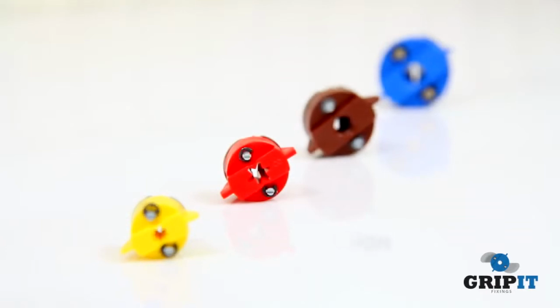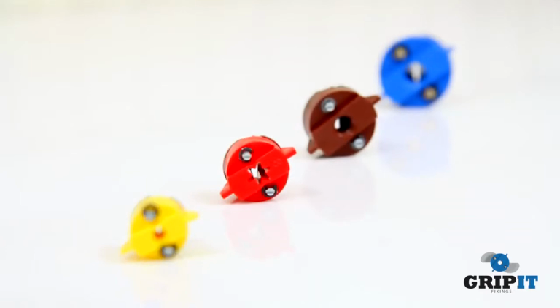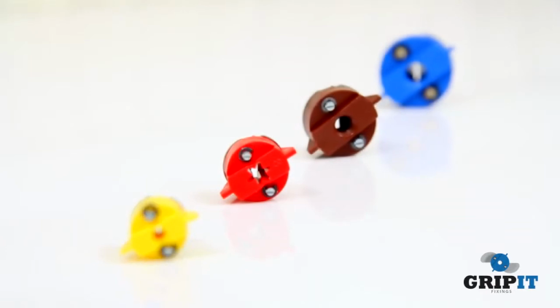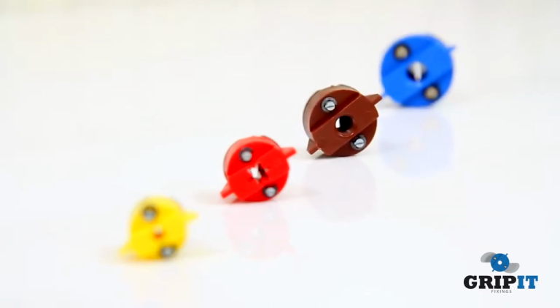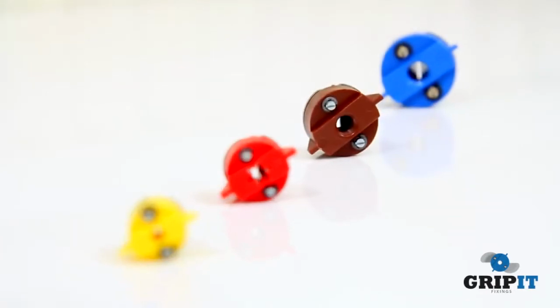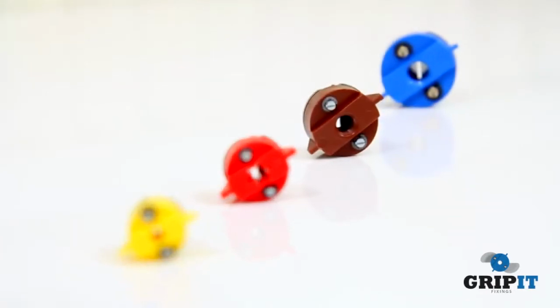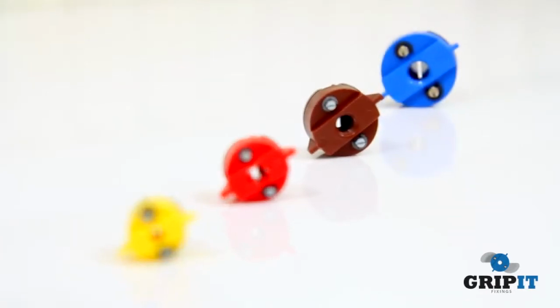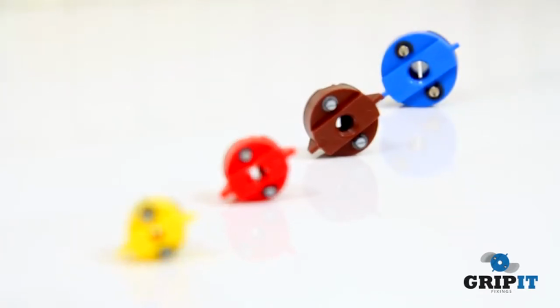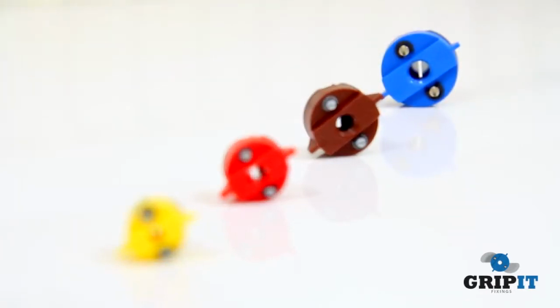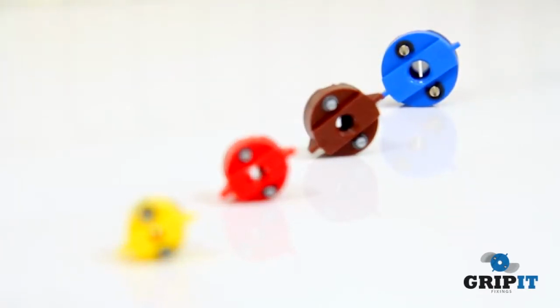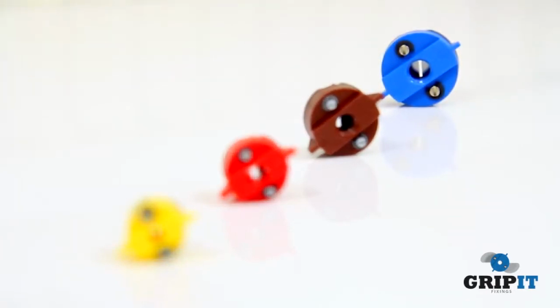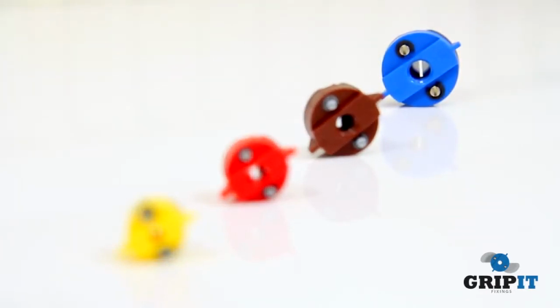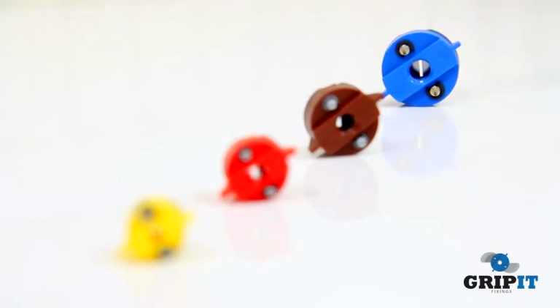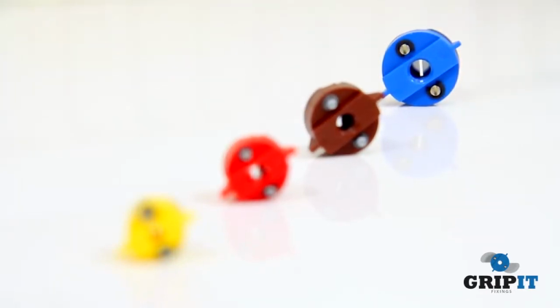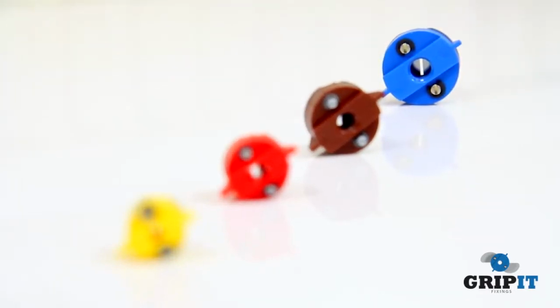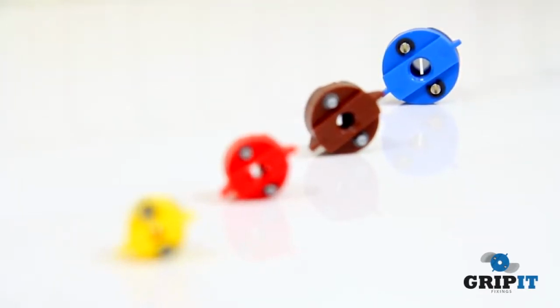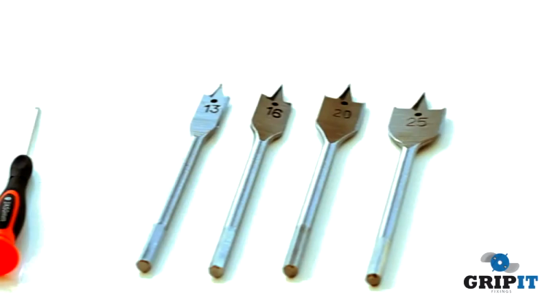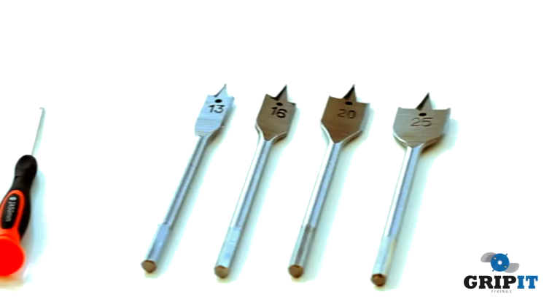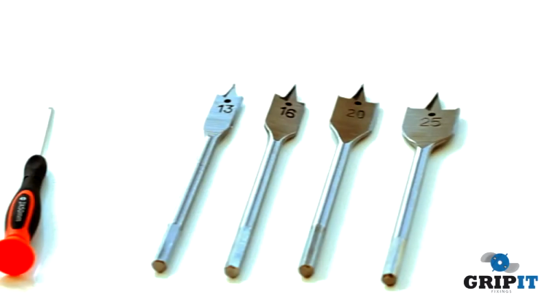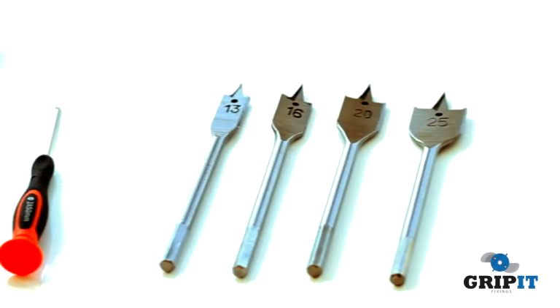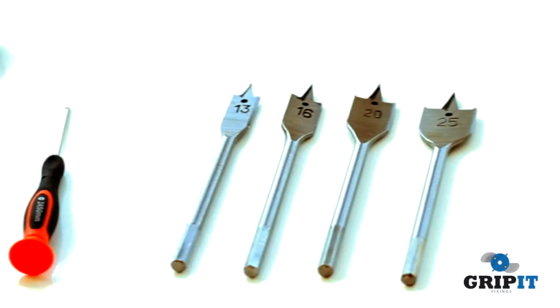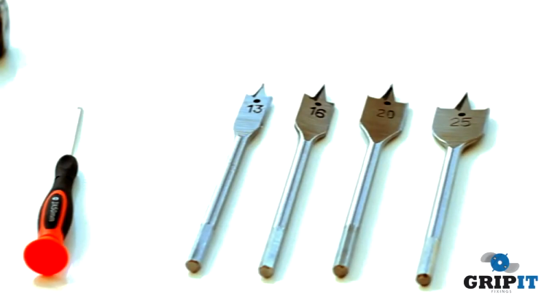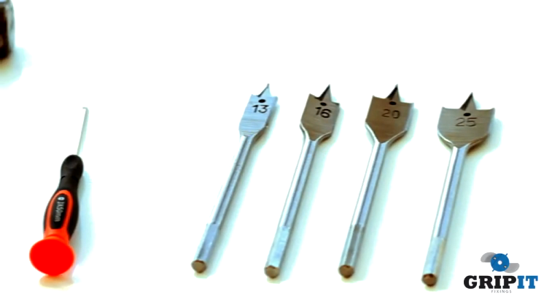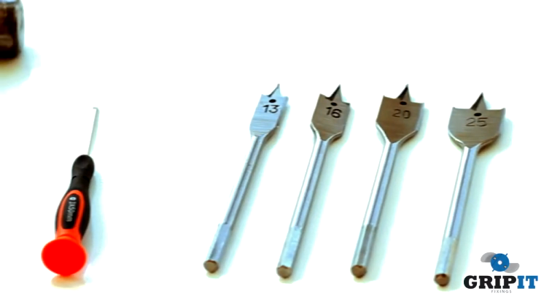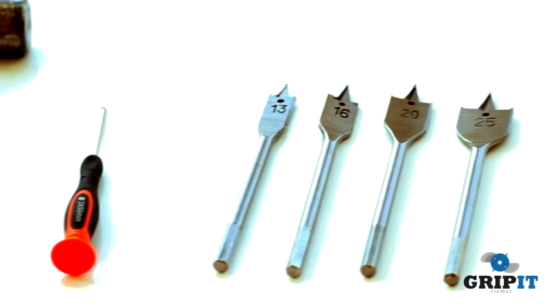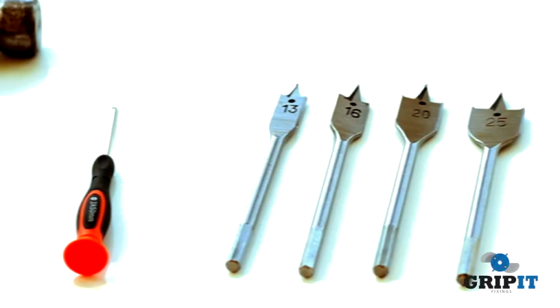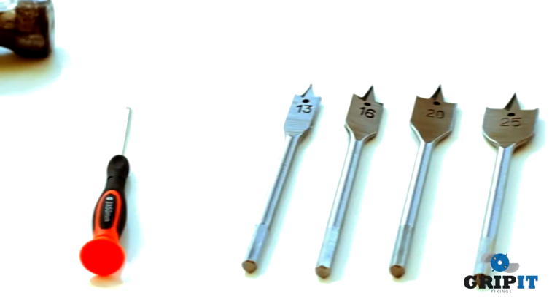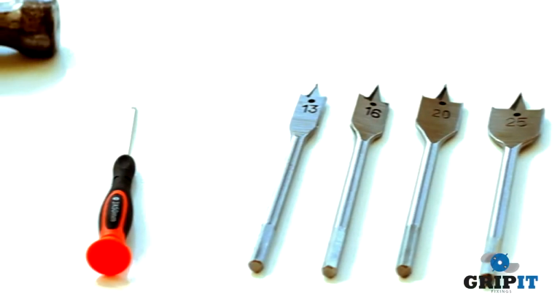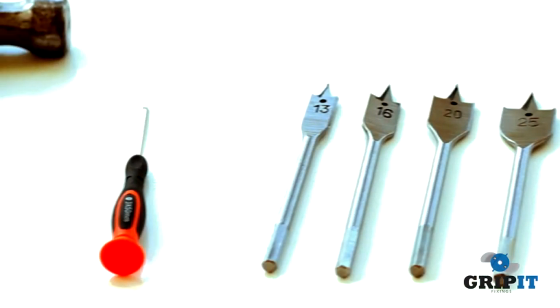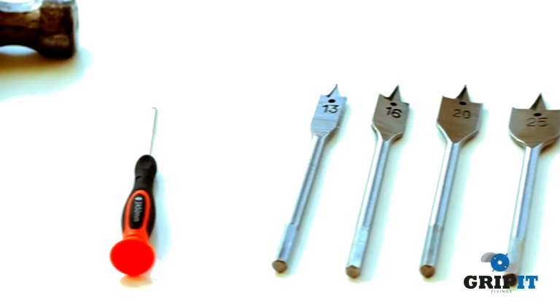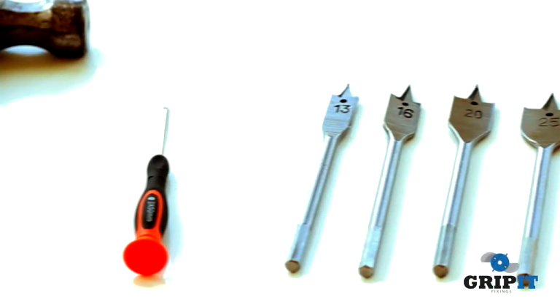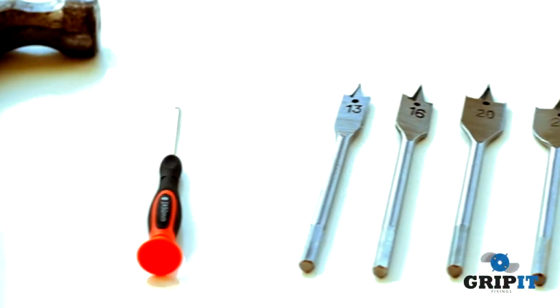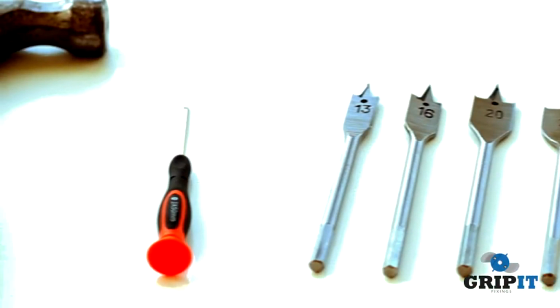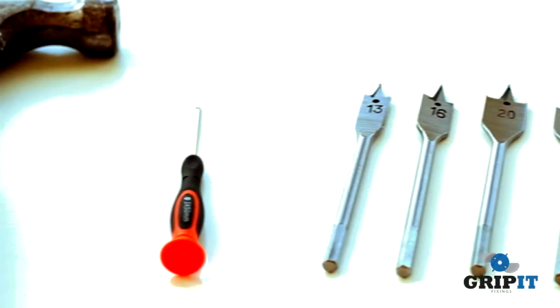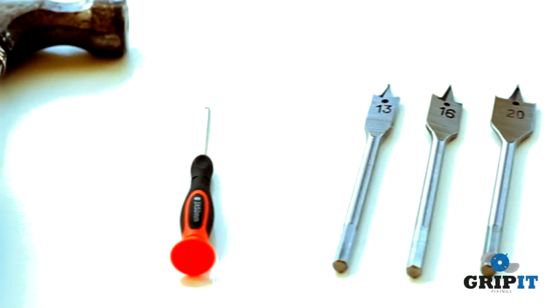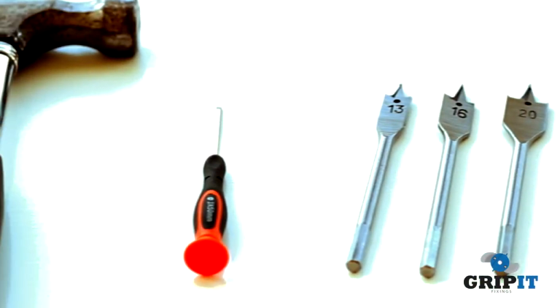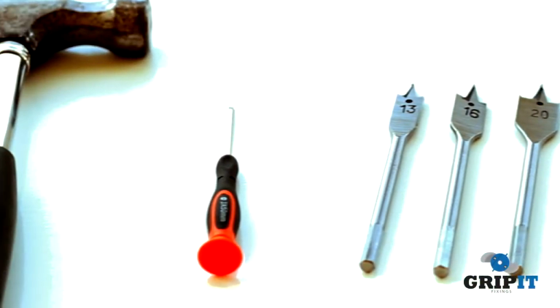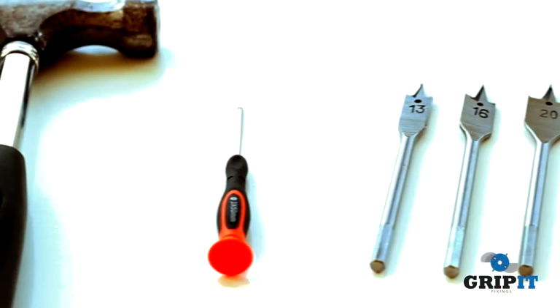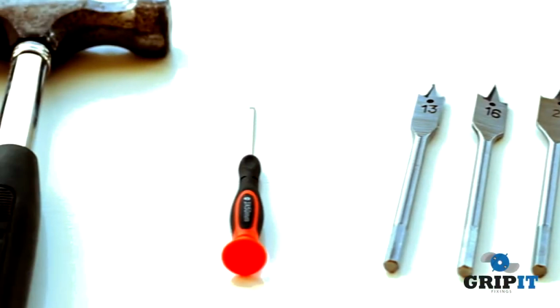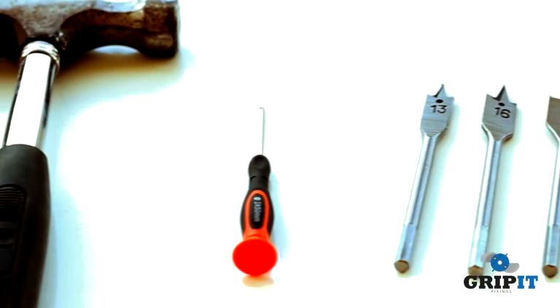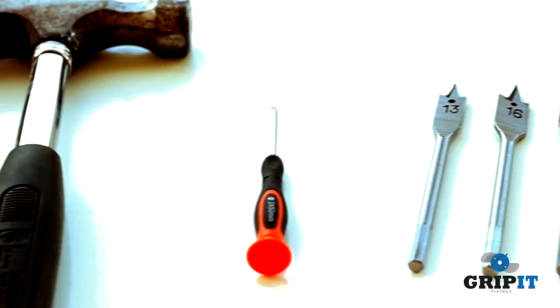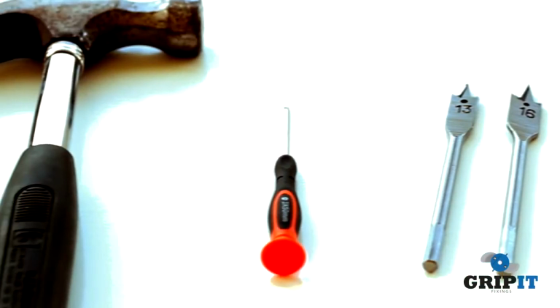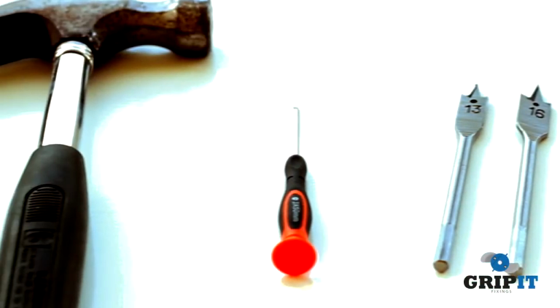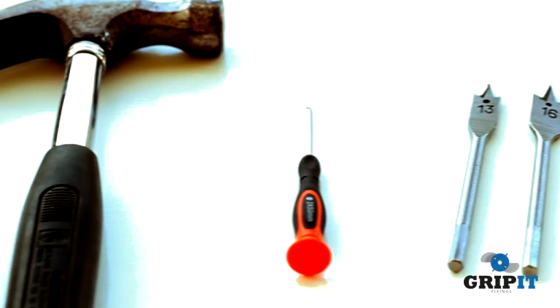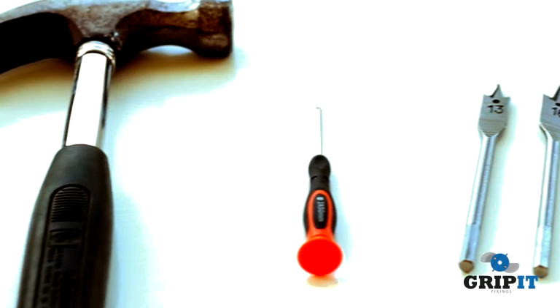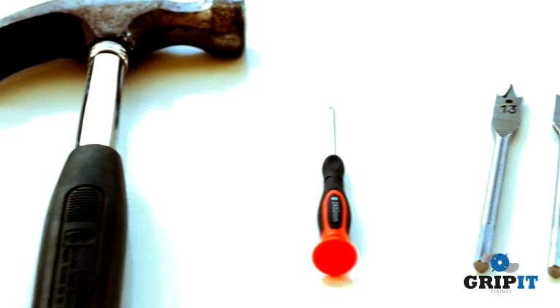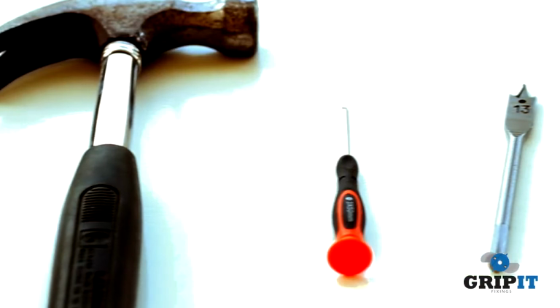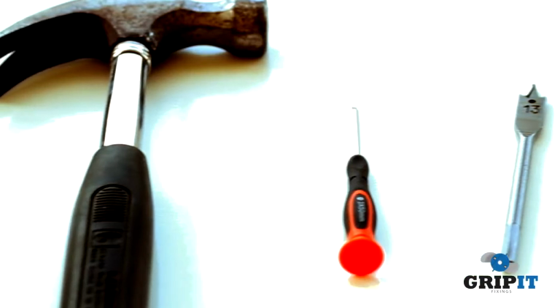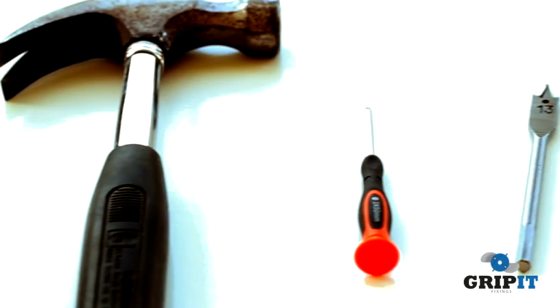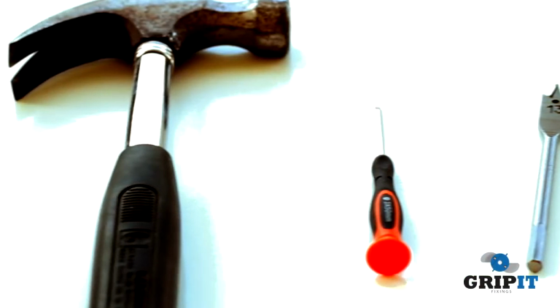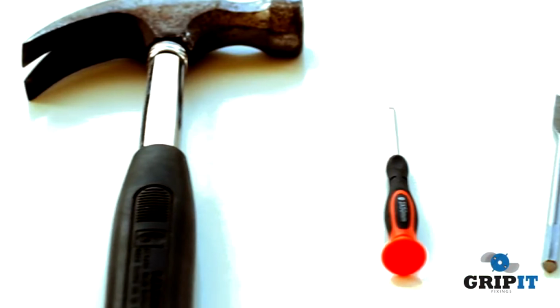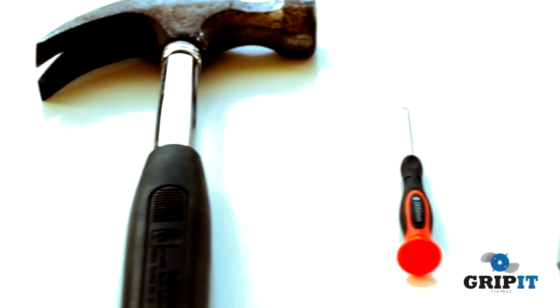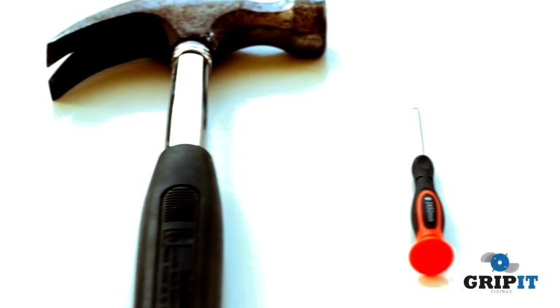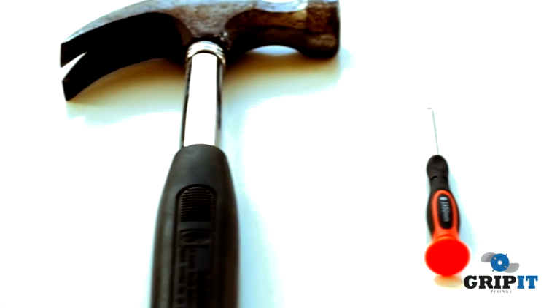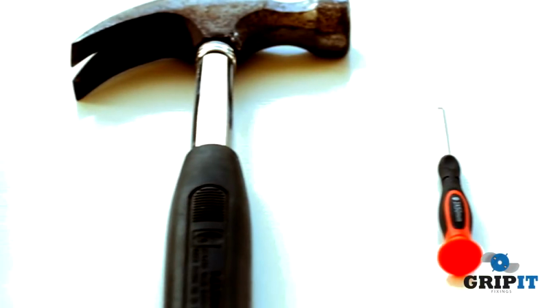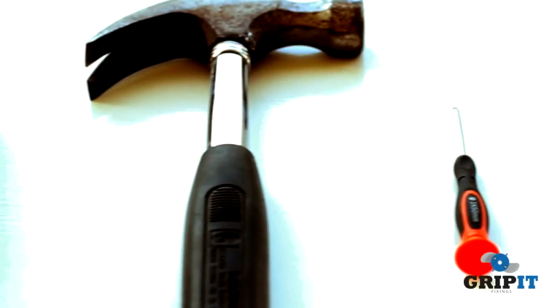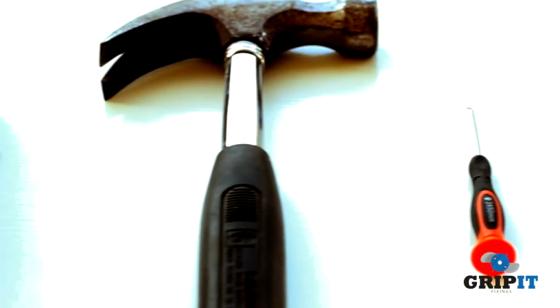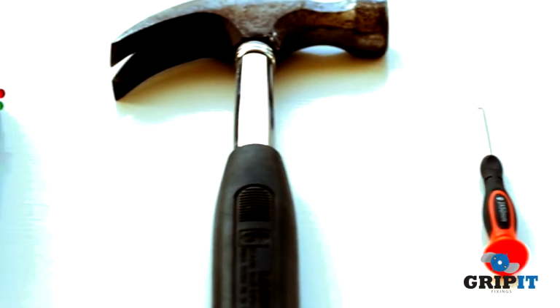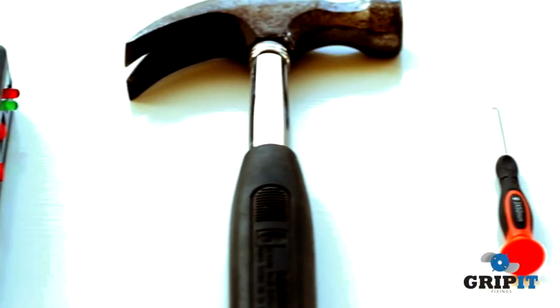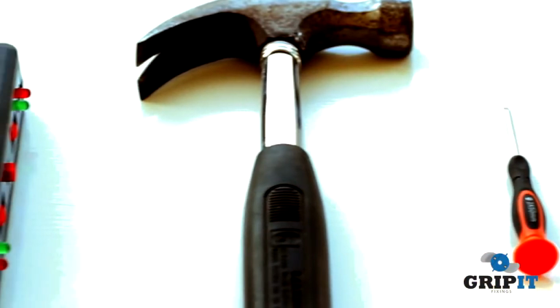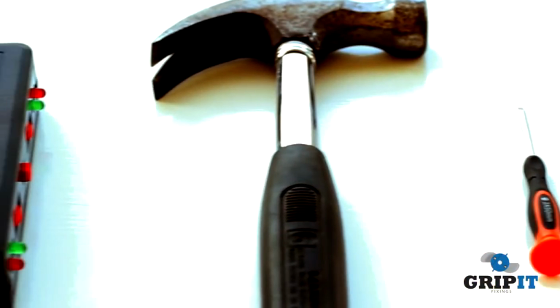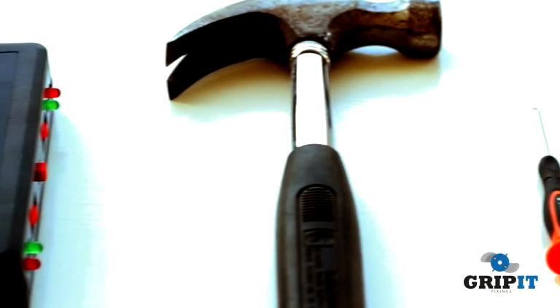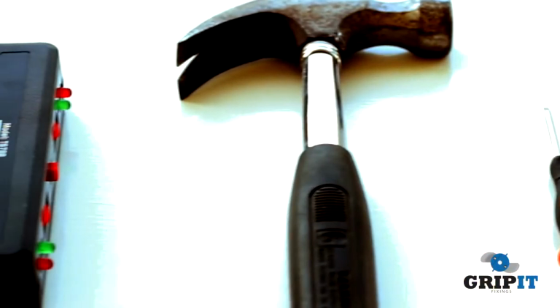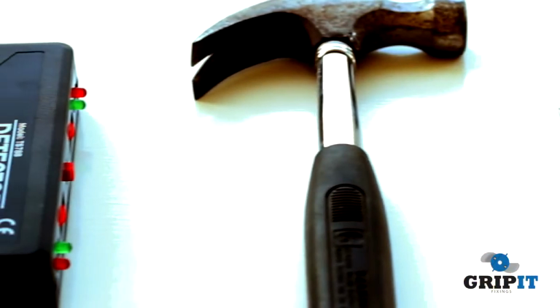After selecting the grip that you will be using, you will need the correct size drill bit, a small flat blade screwdriver, a hammer, and a joist and metal detector.